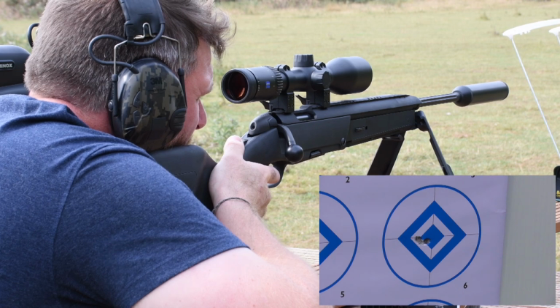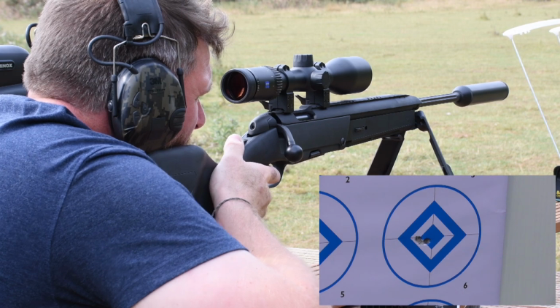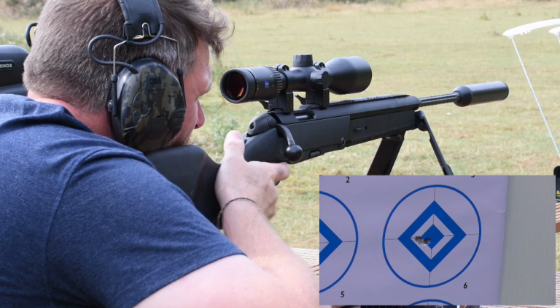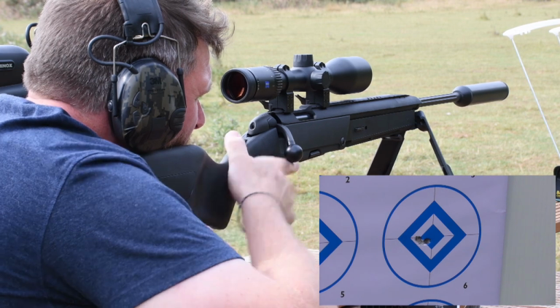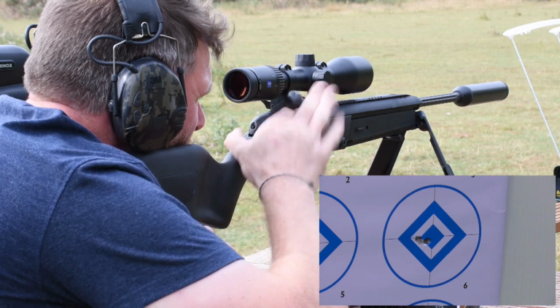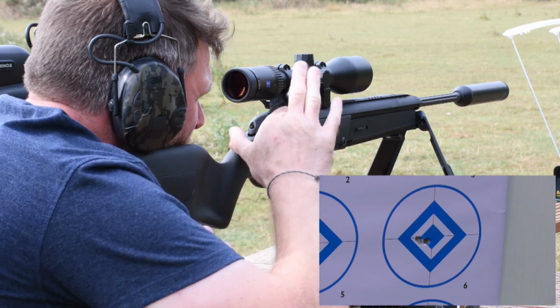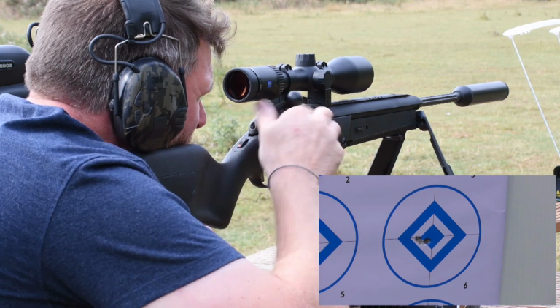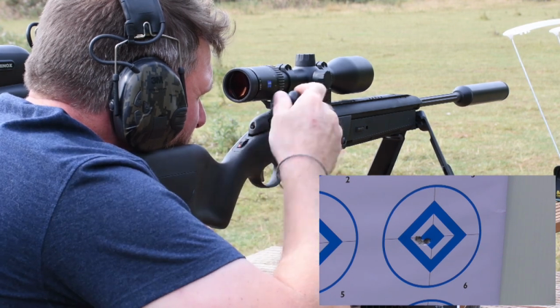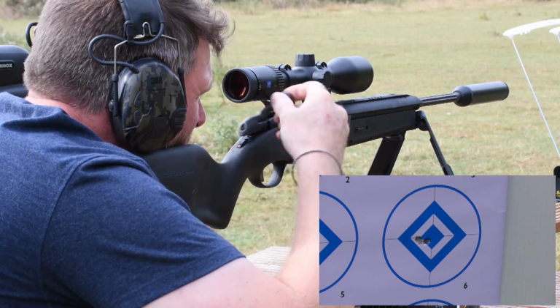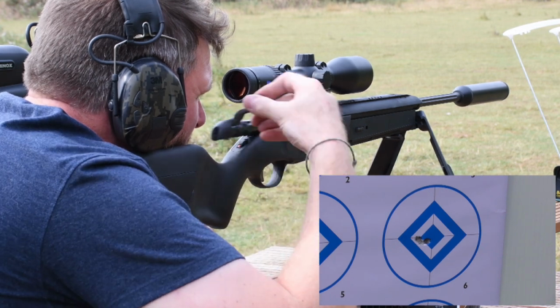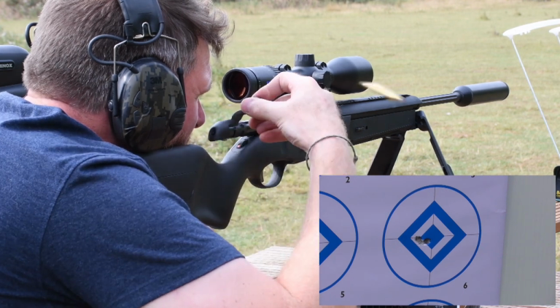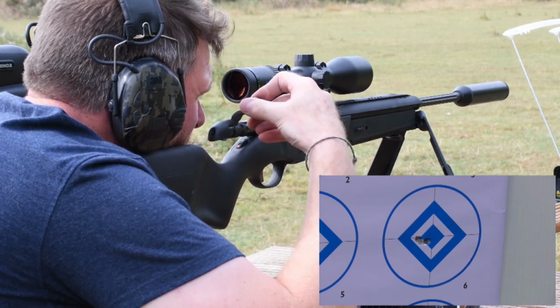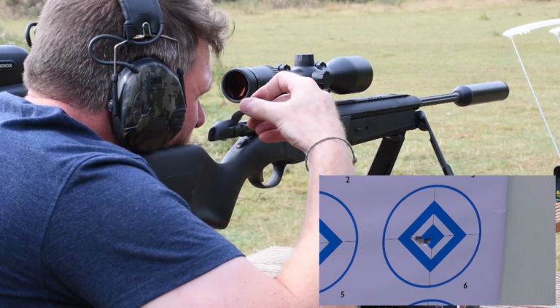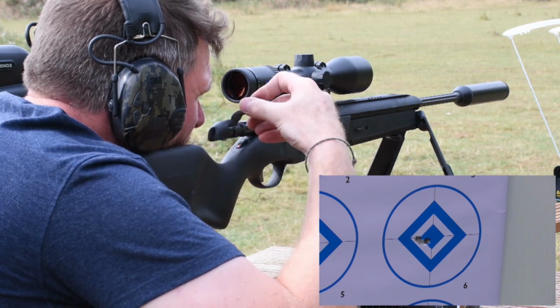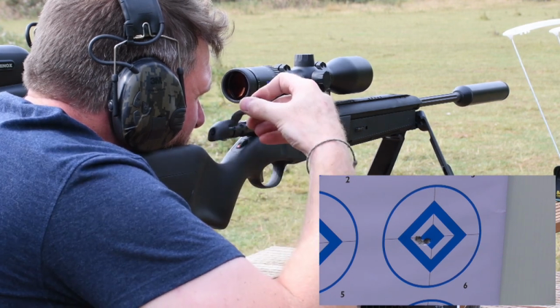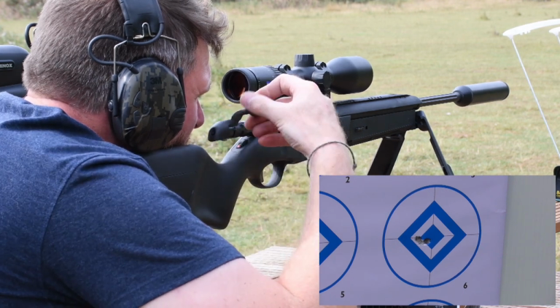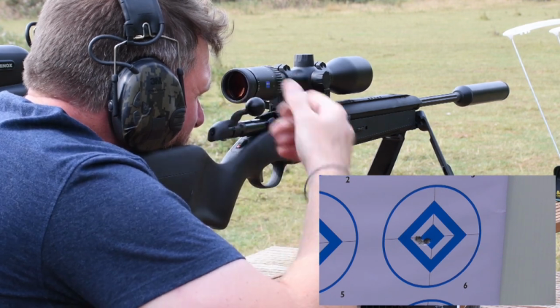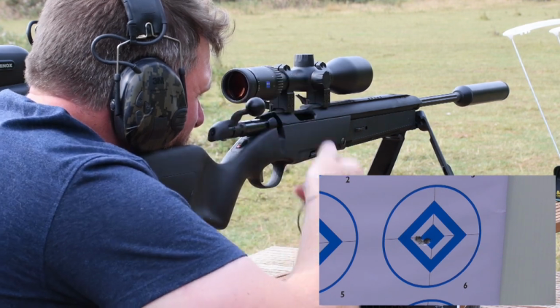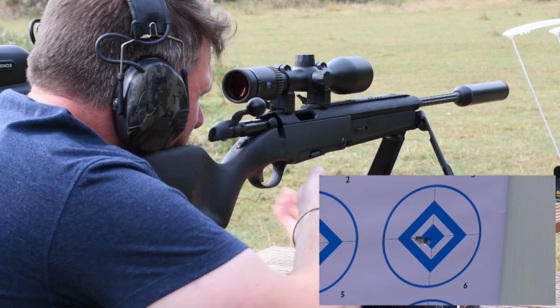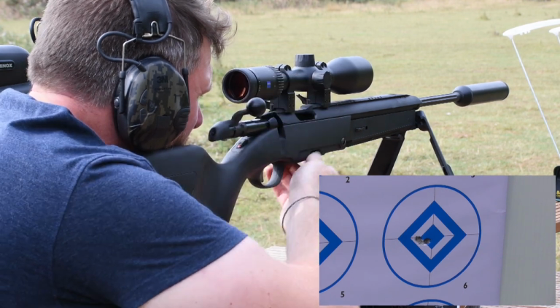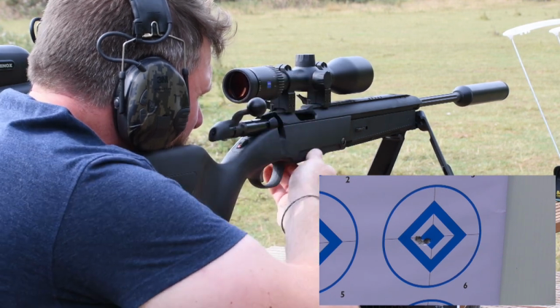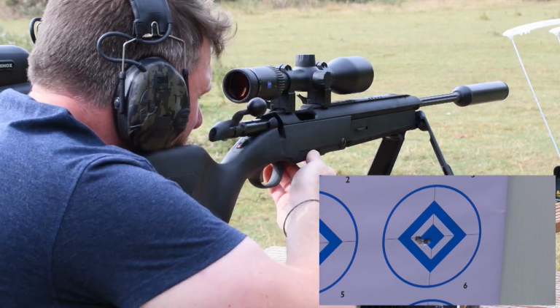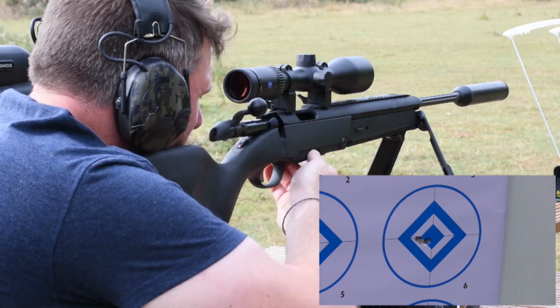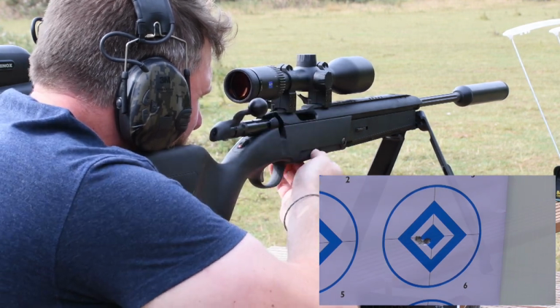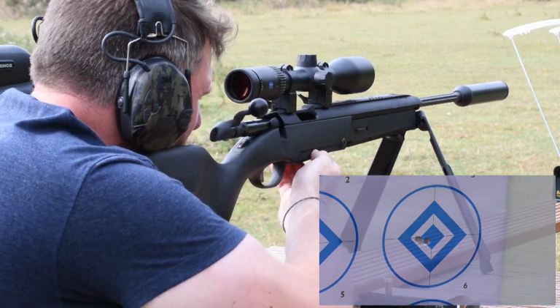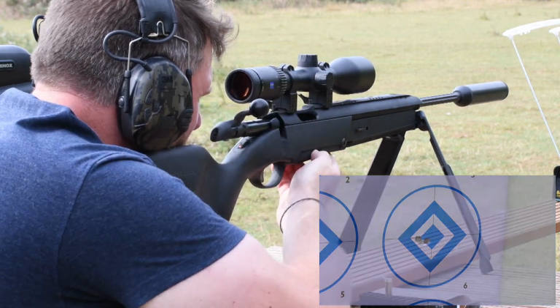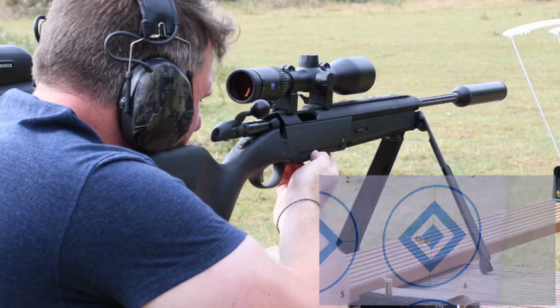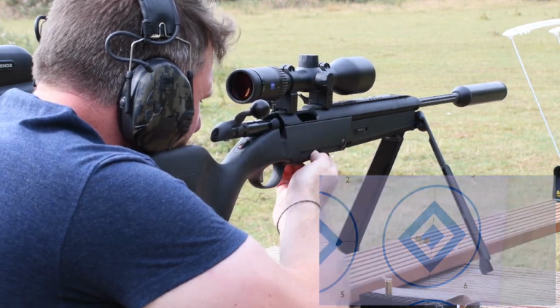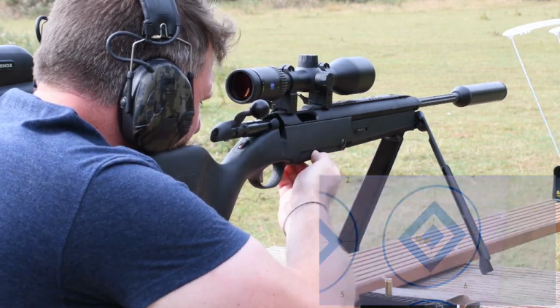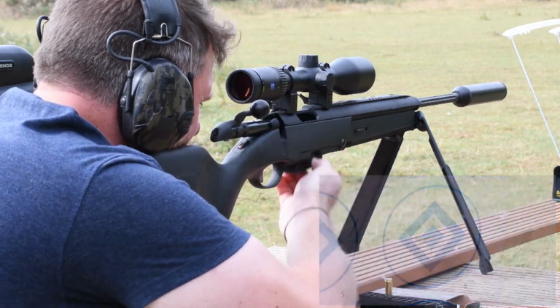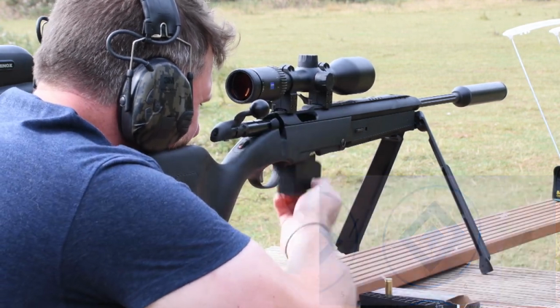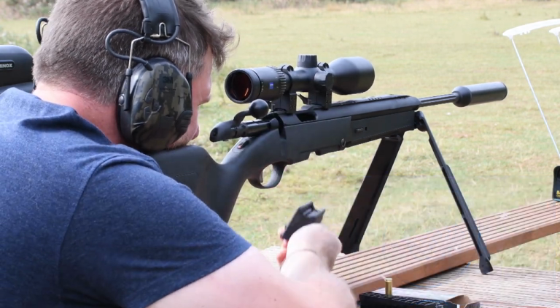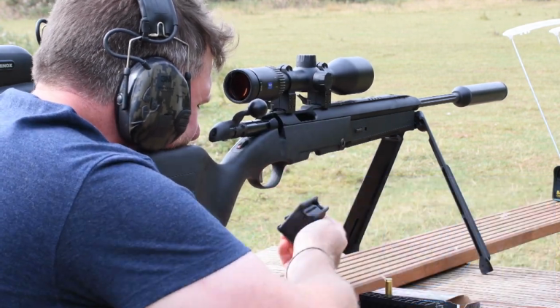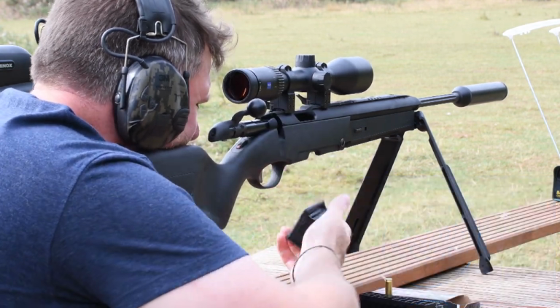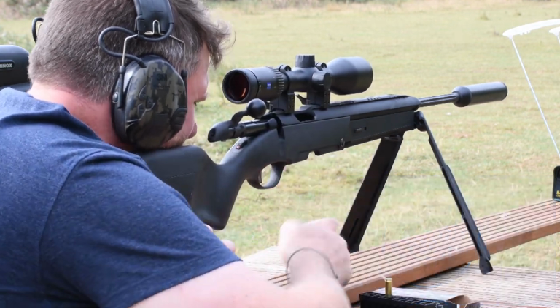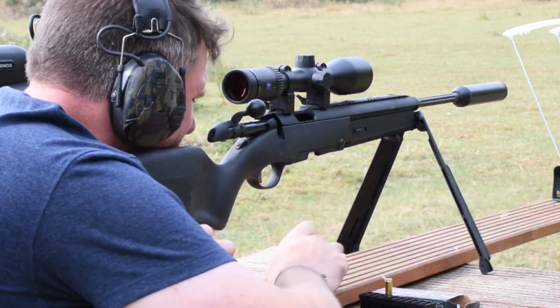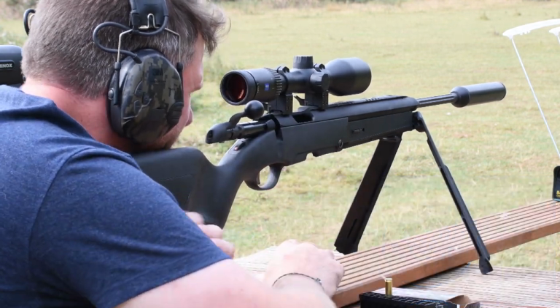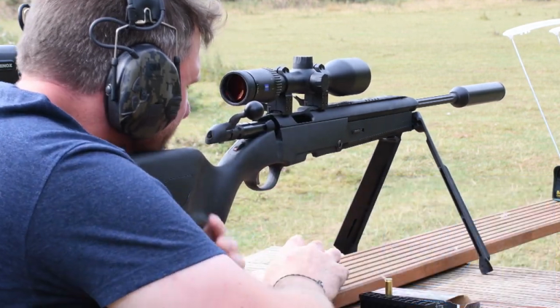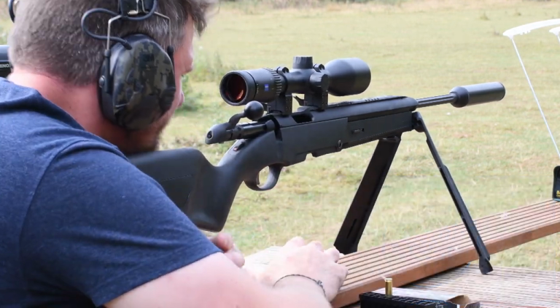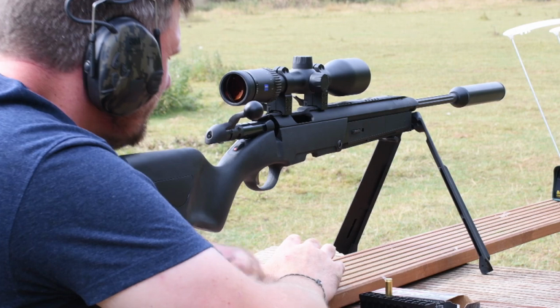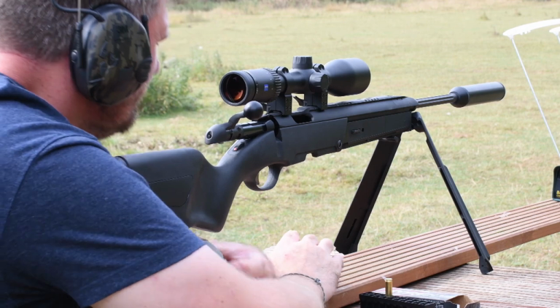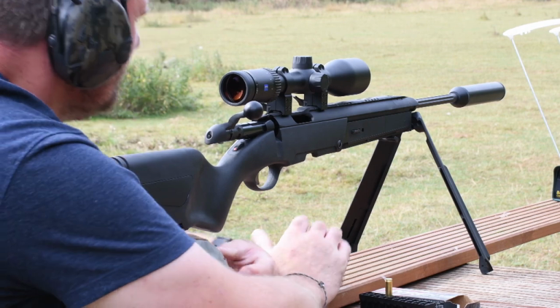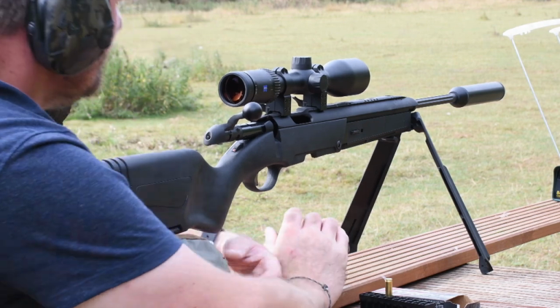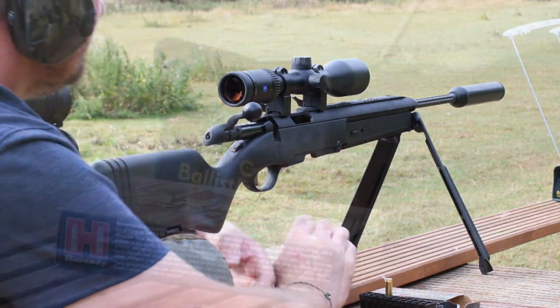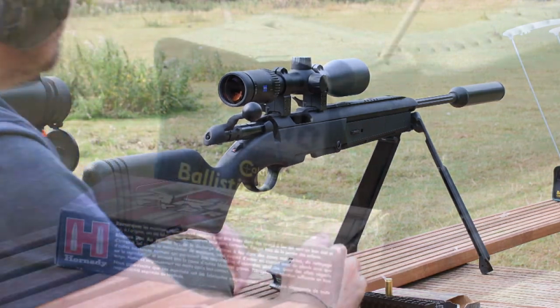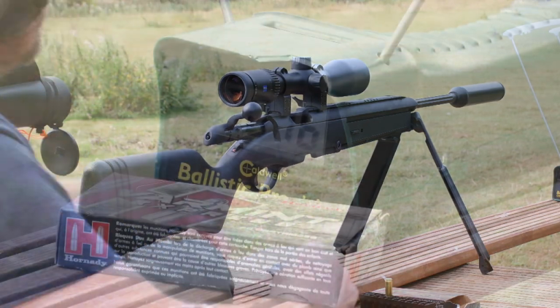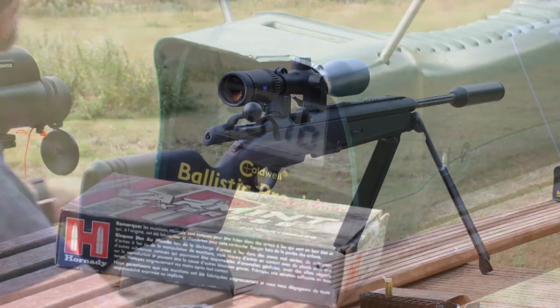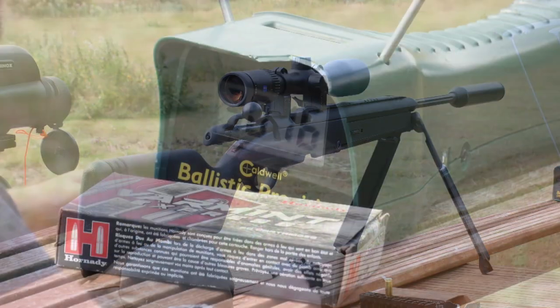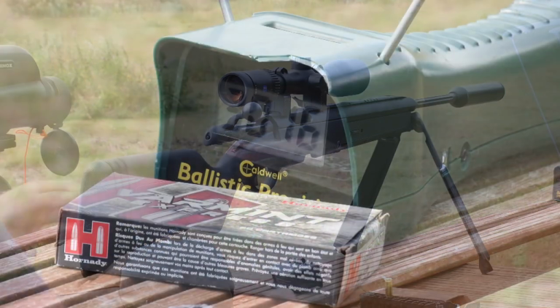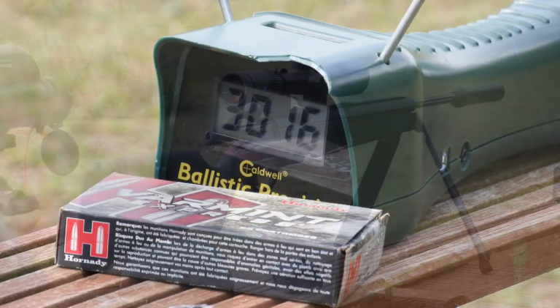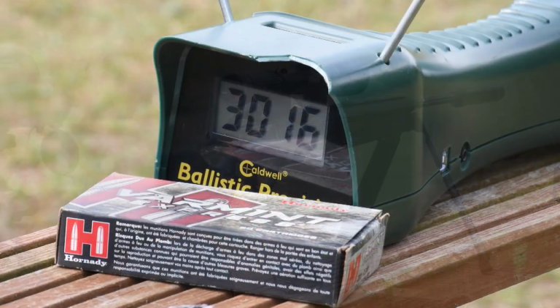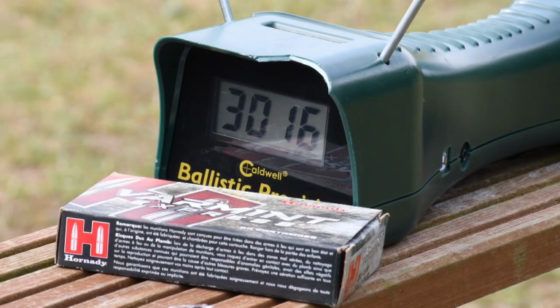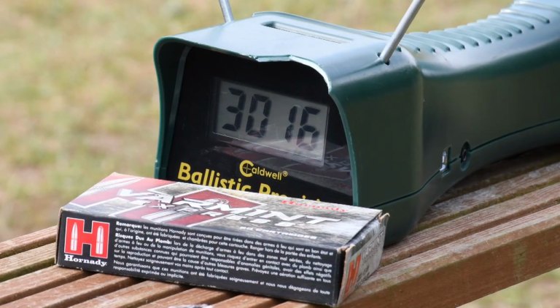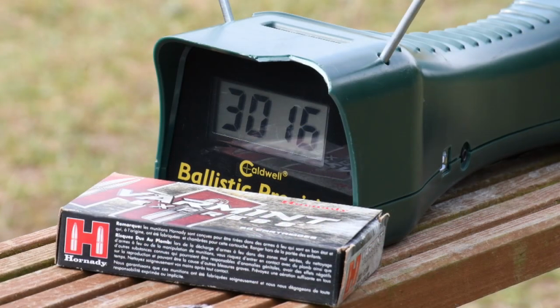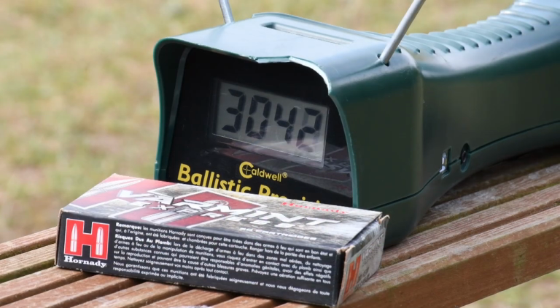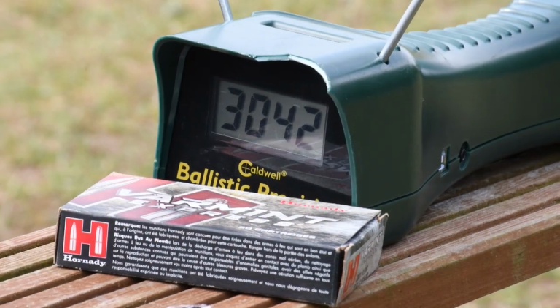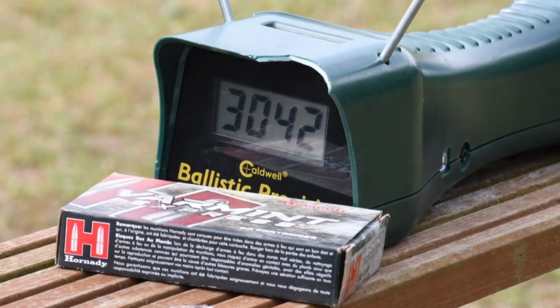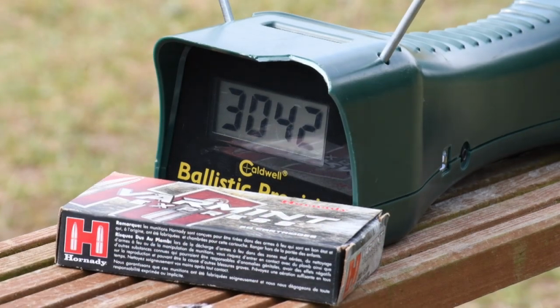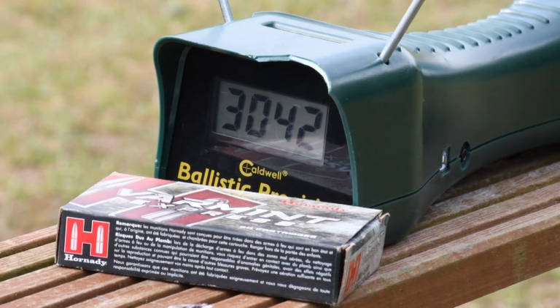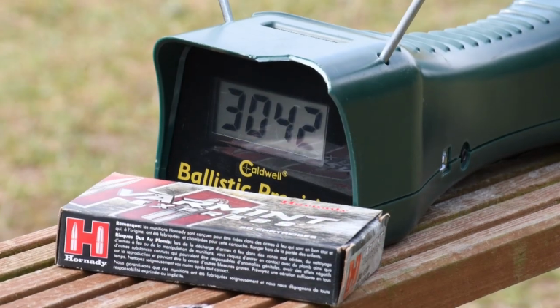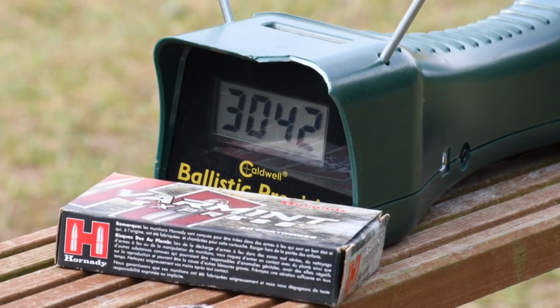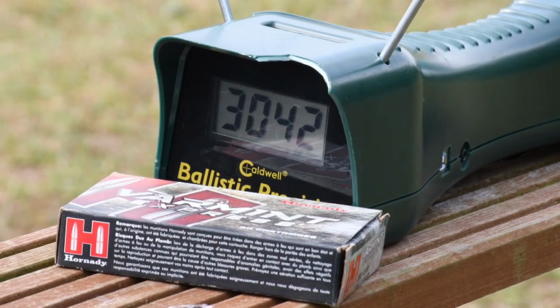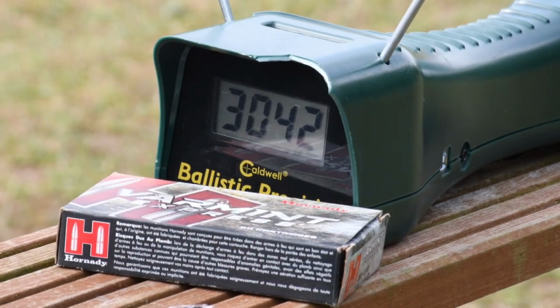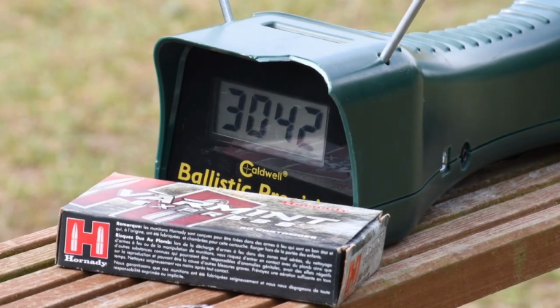Accuracy using 55 grain Hornady Varmint Express ammunition was no problem whatsoever and the velocities available are quite acceptable.